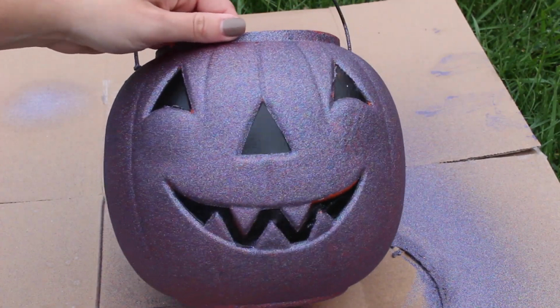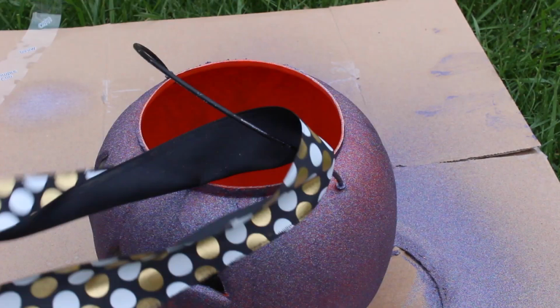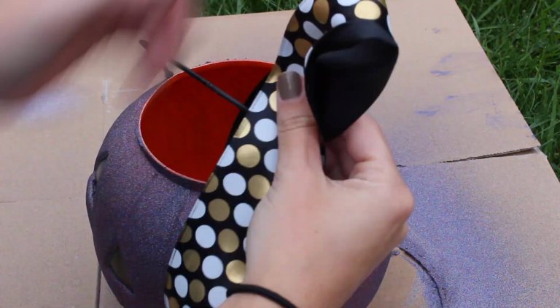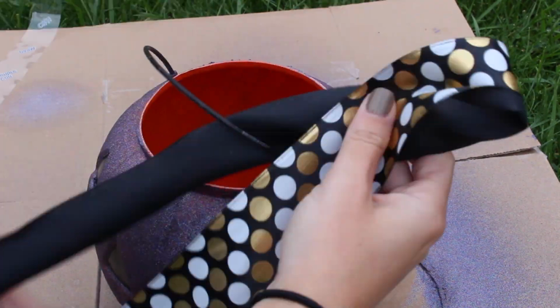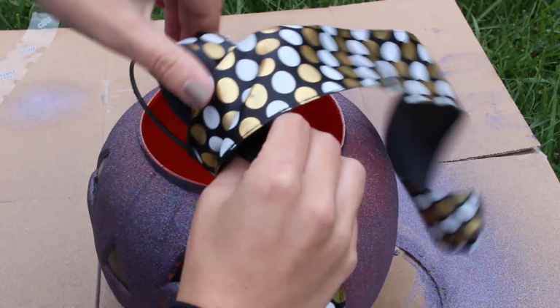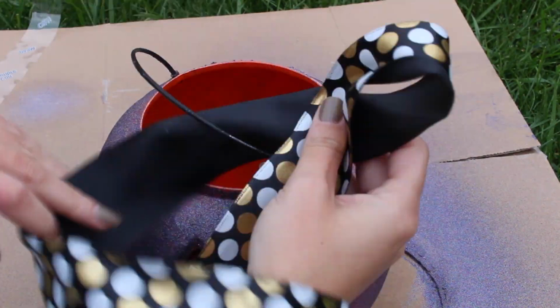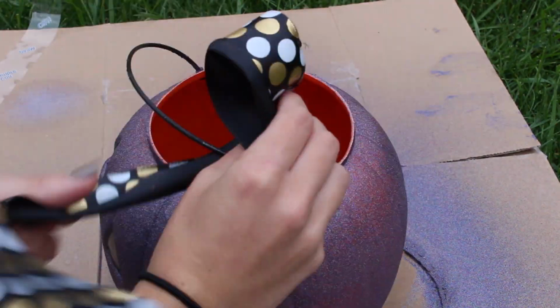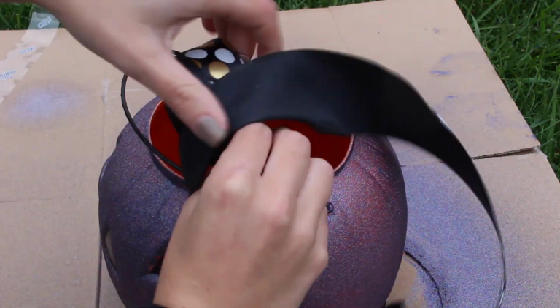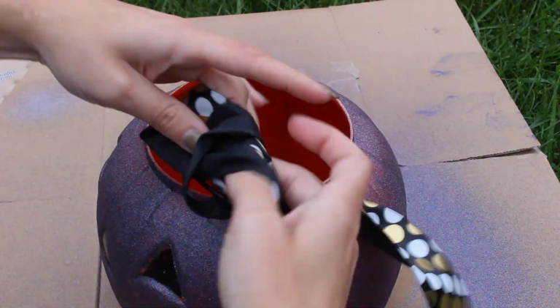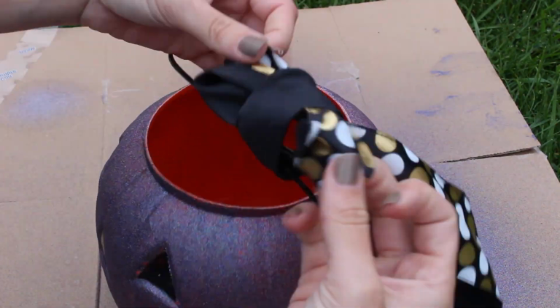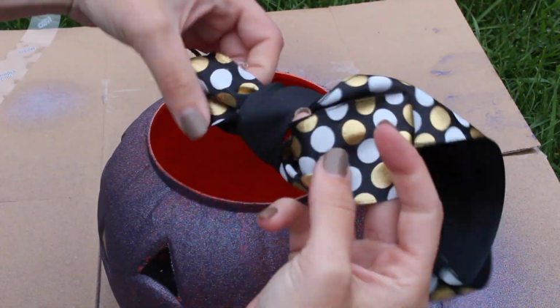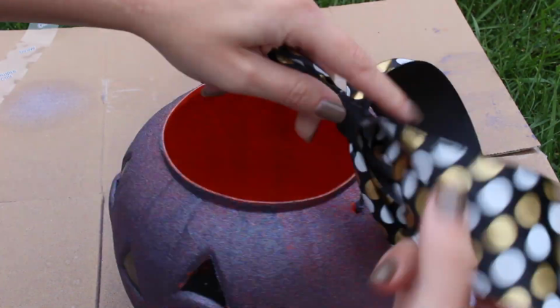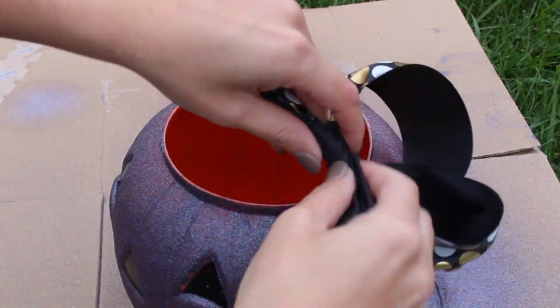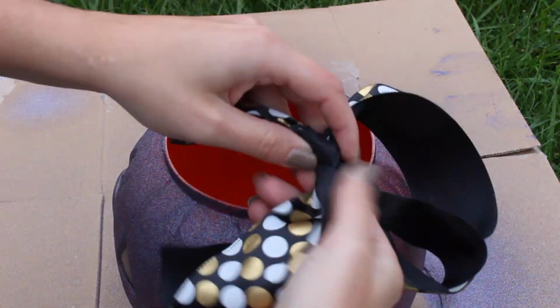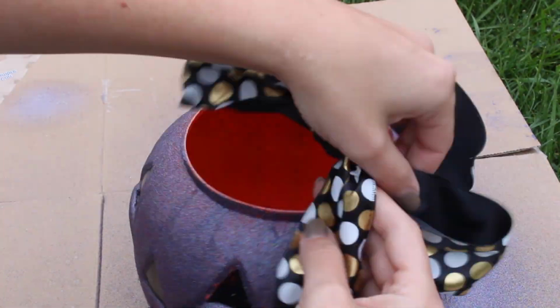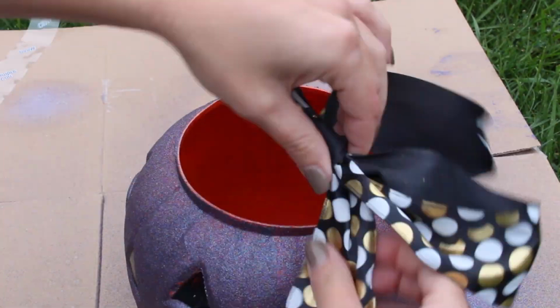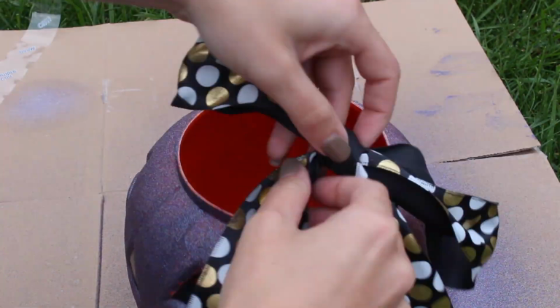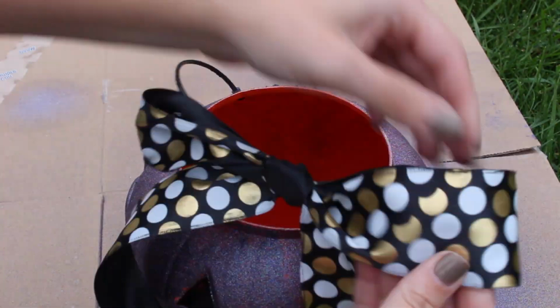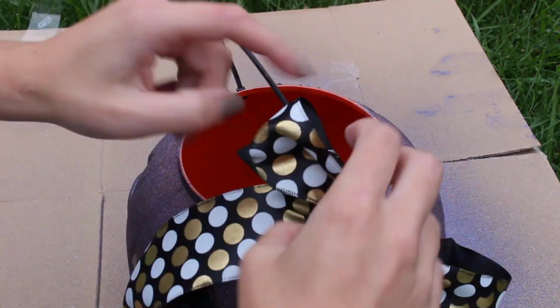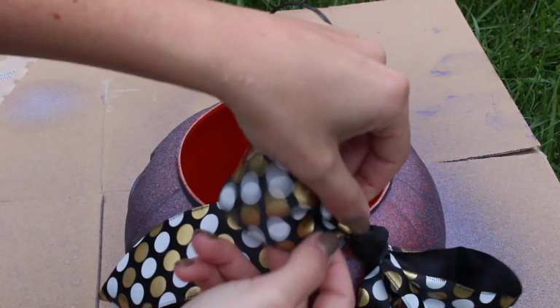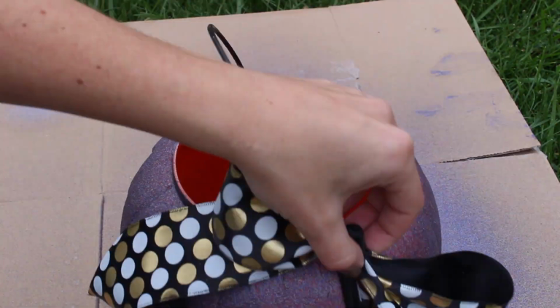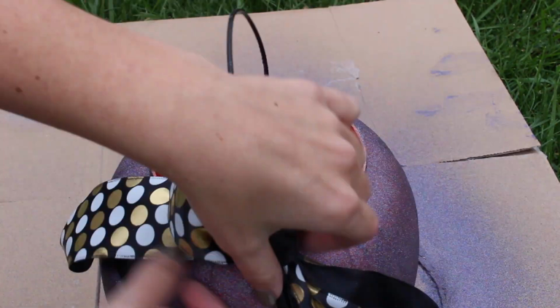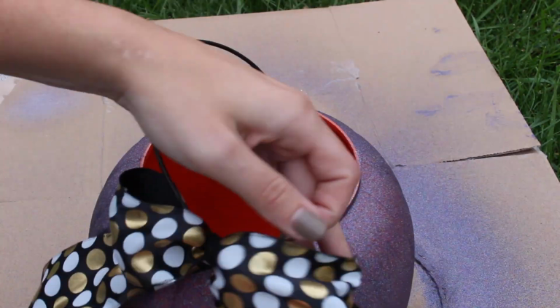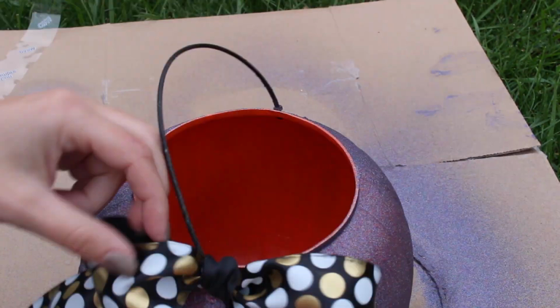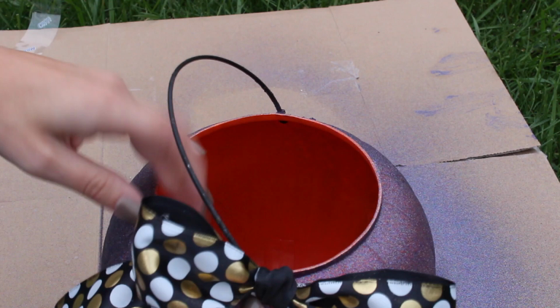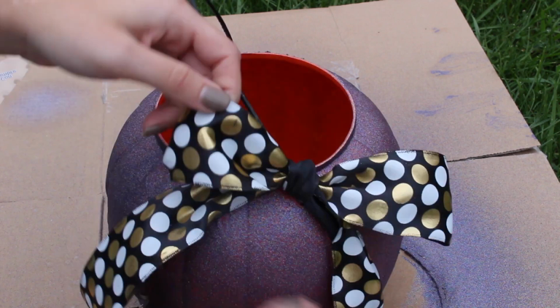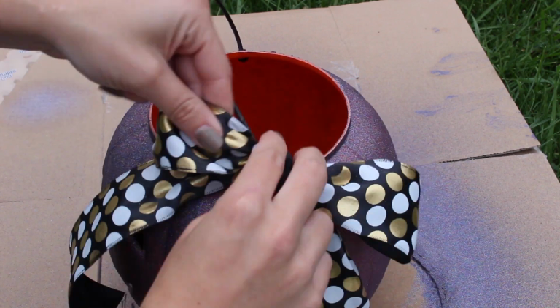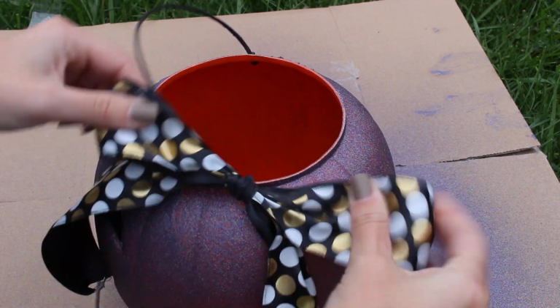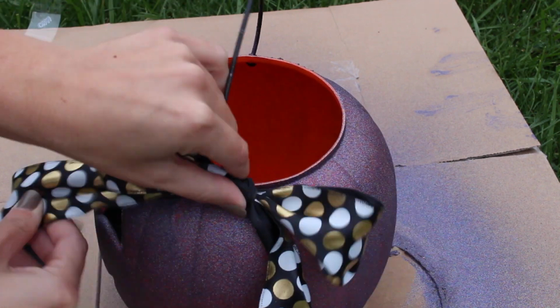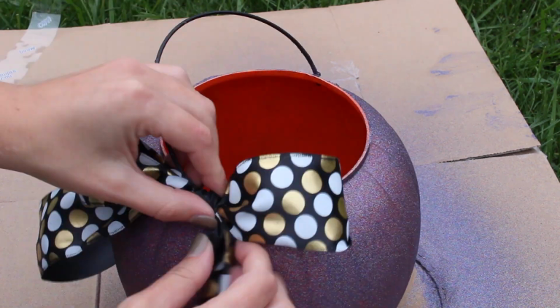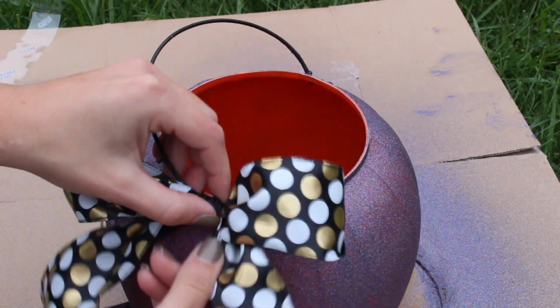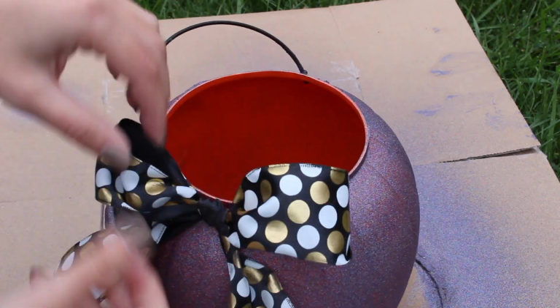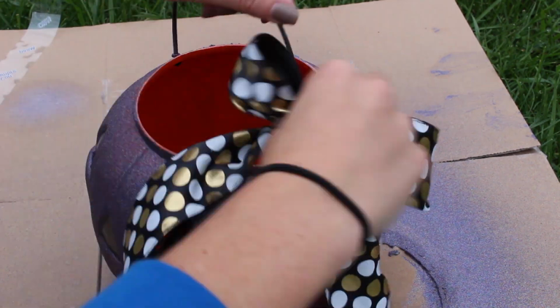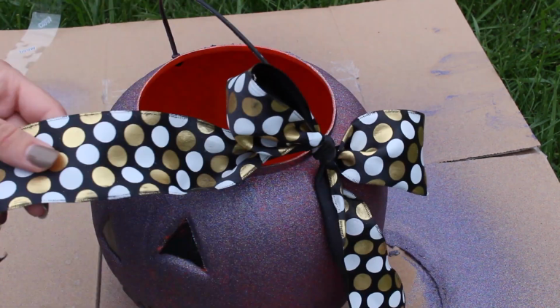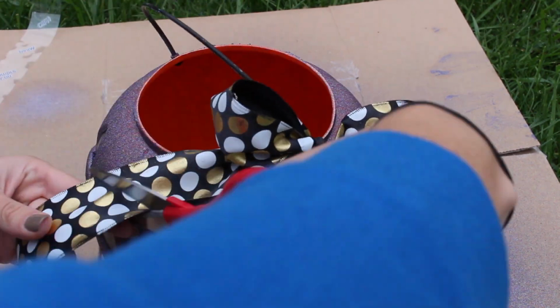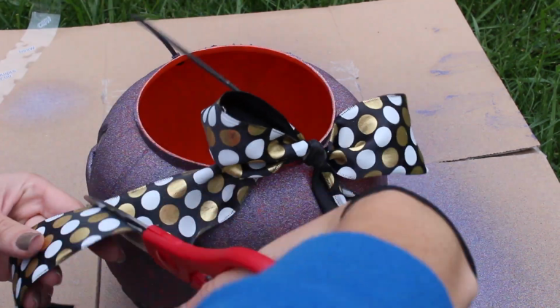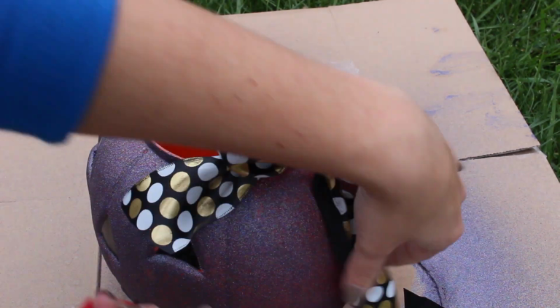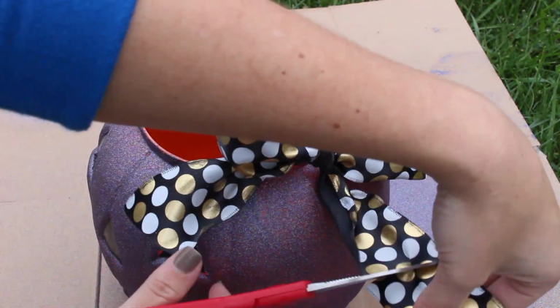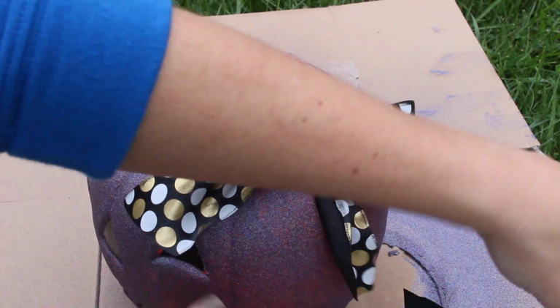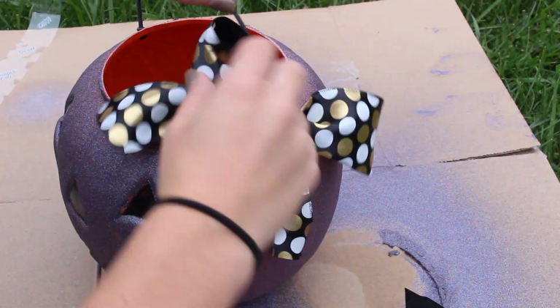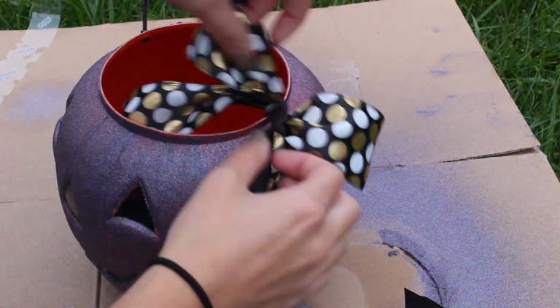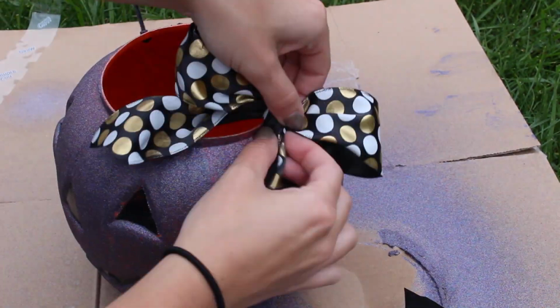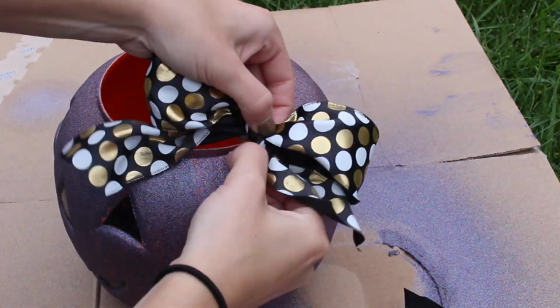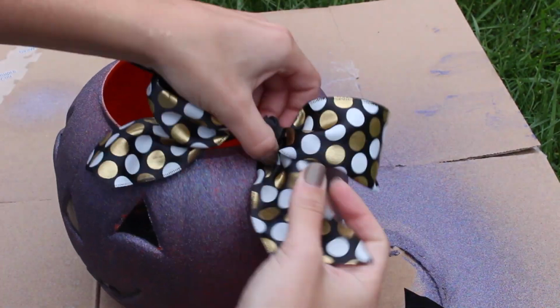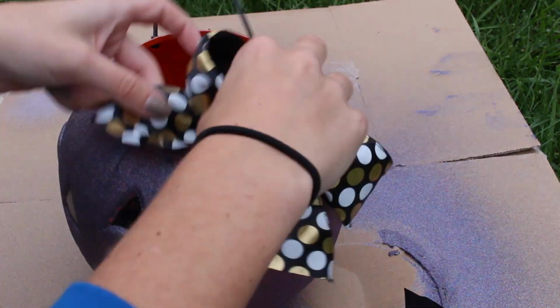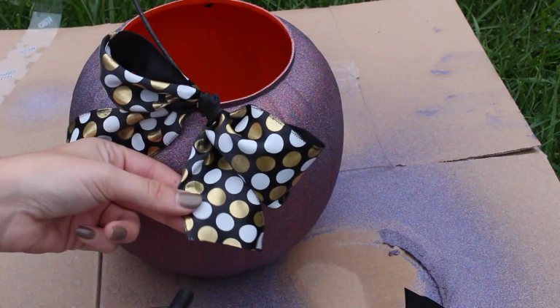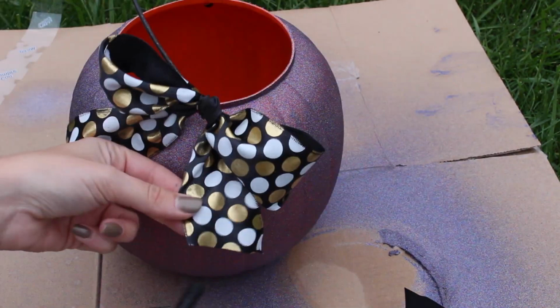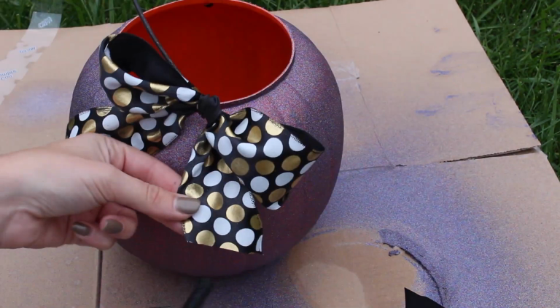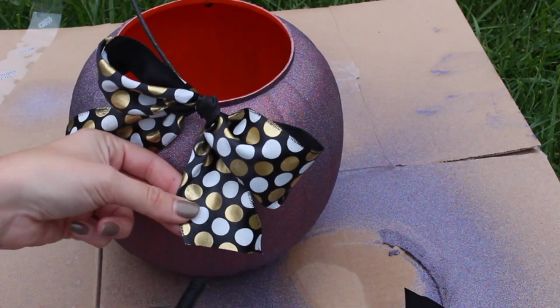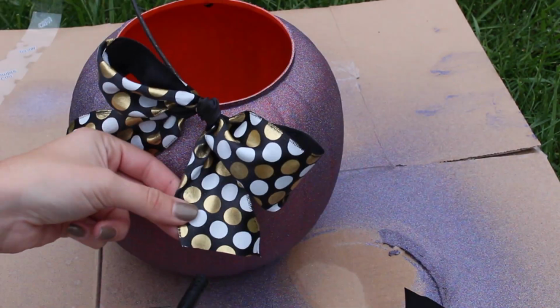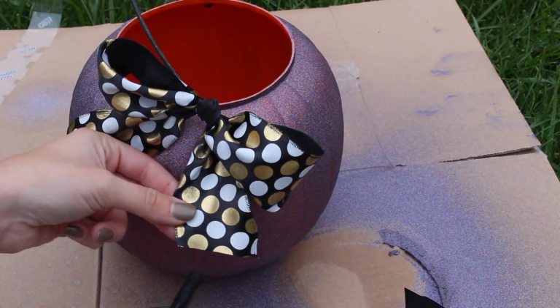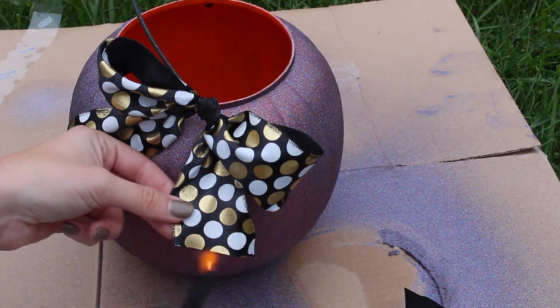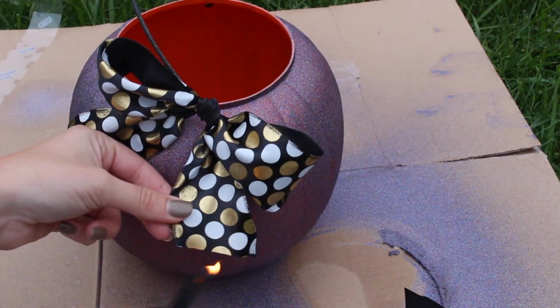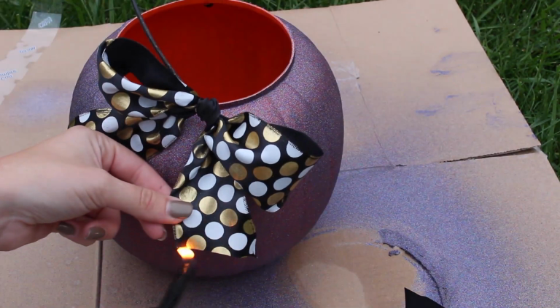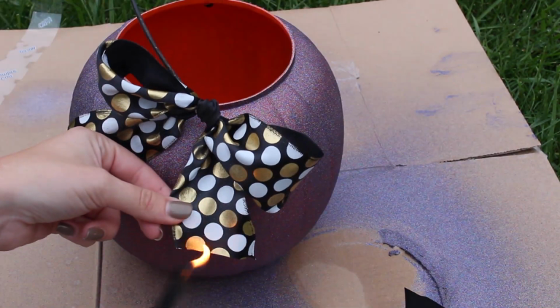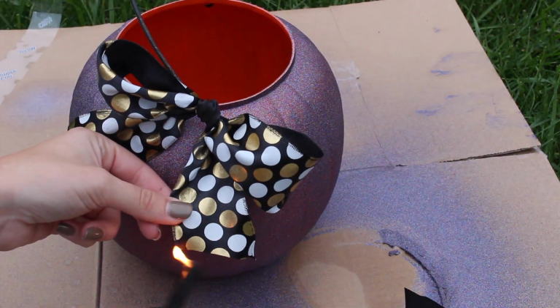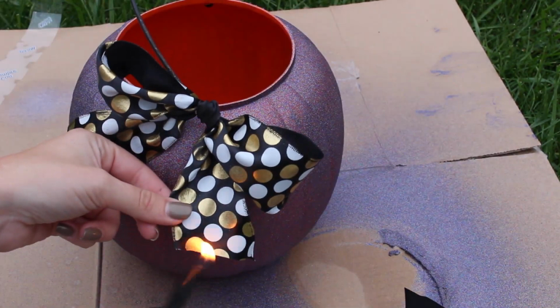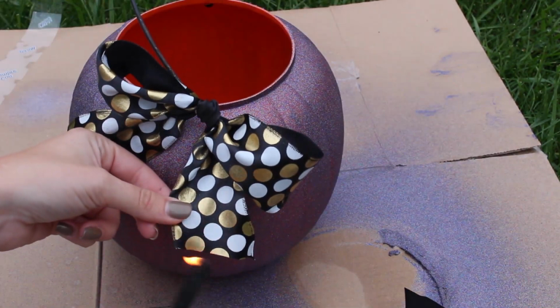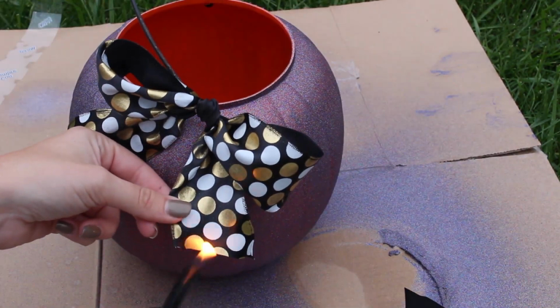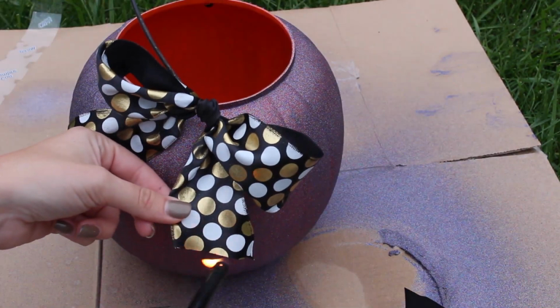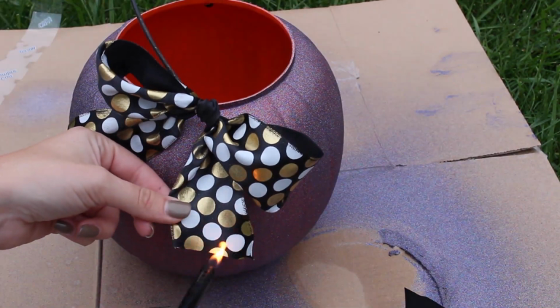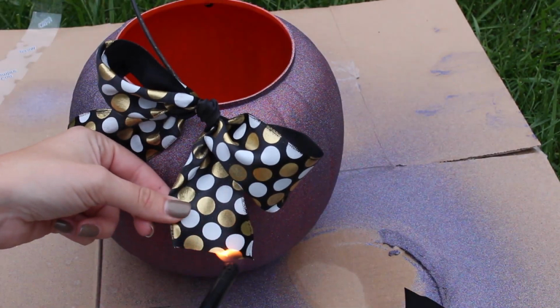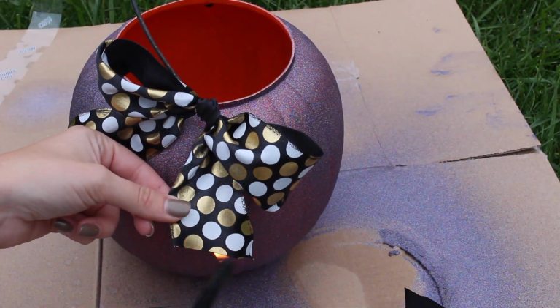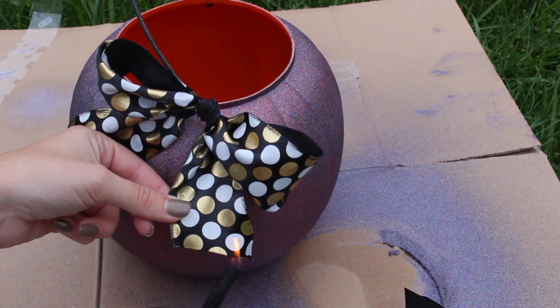Then cut out the ribbon and tie a bow around the handle. Sear the ends with a lighter to keep it from fraying.